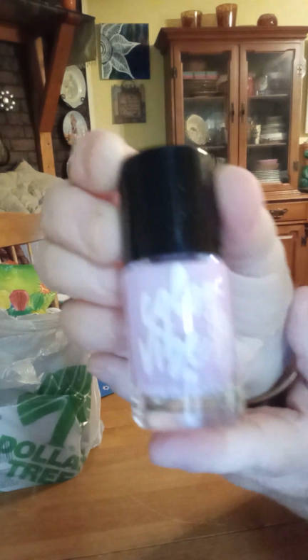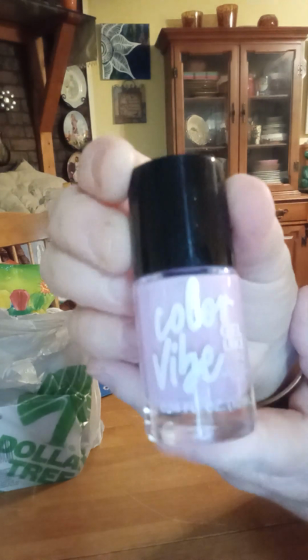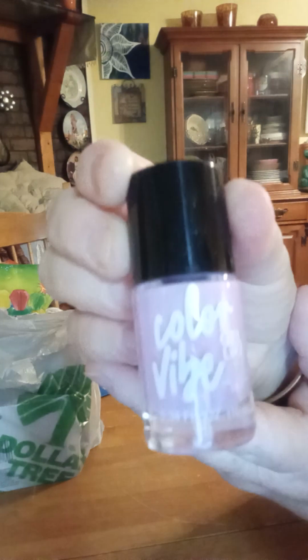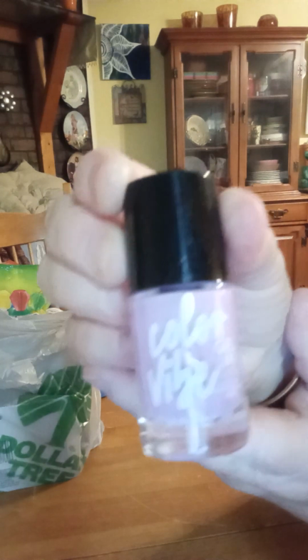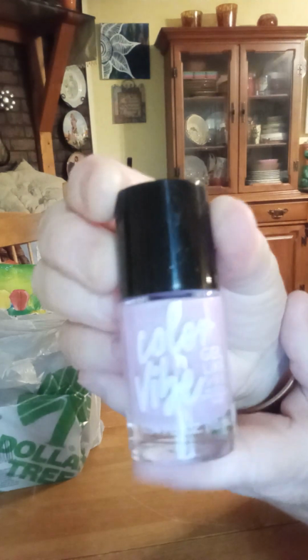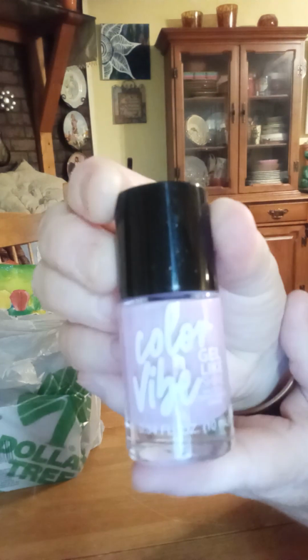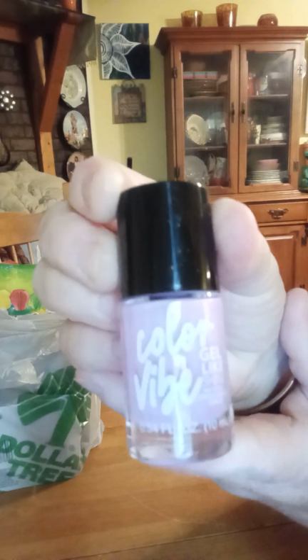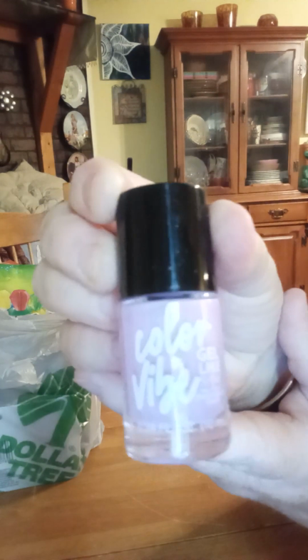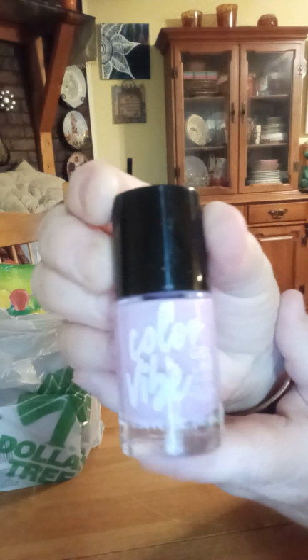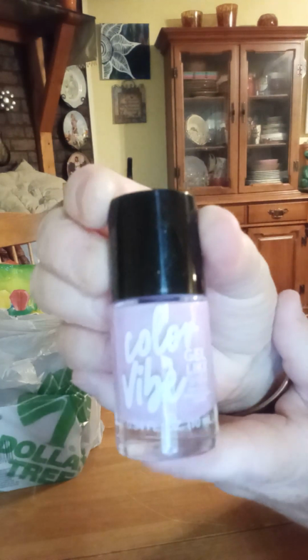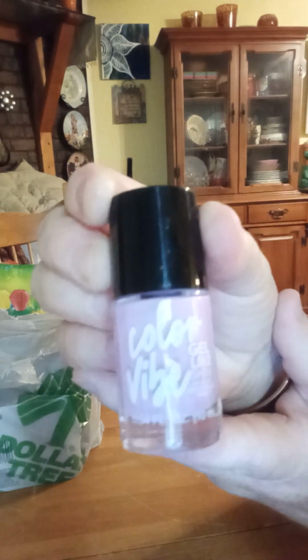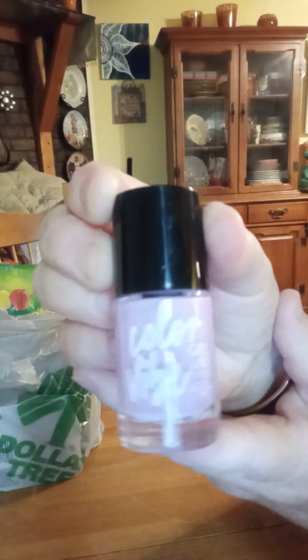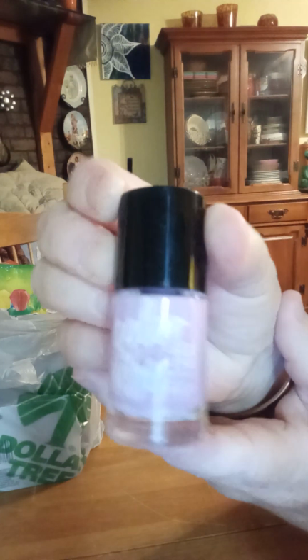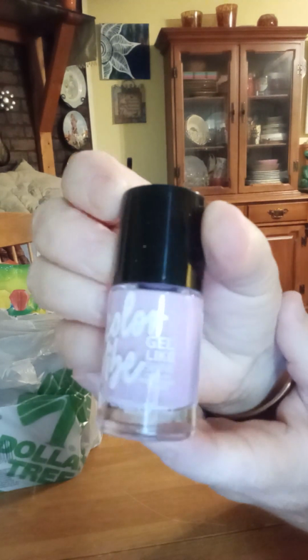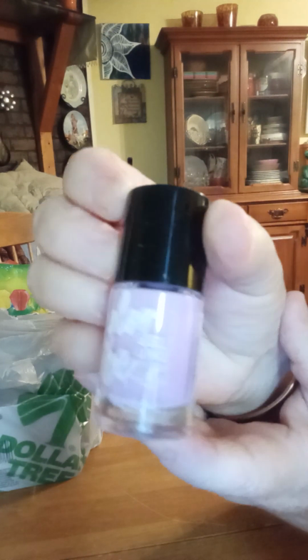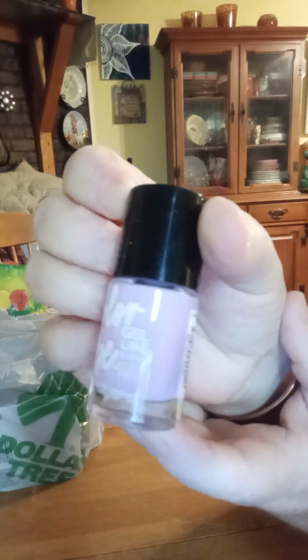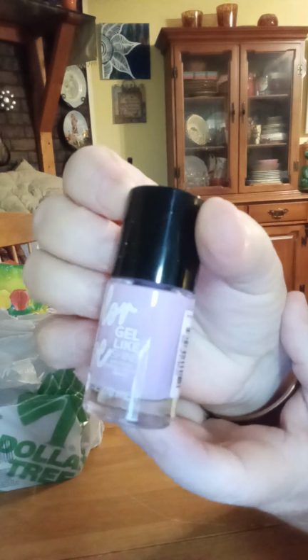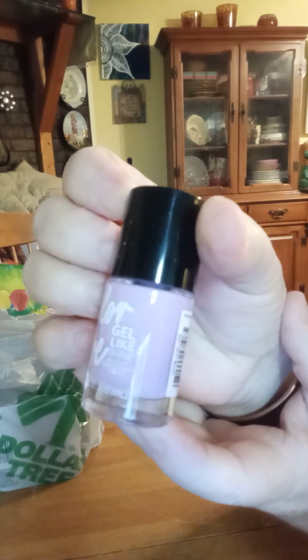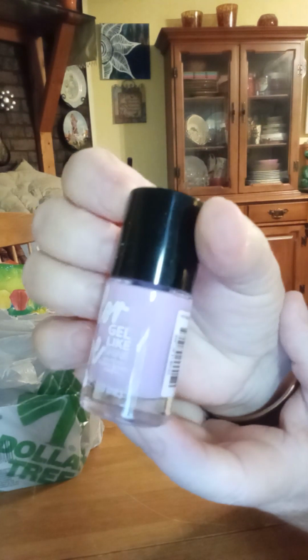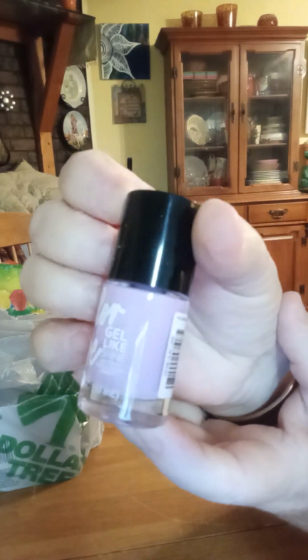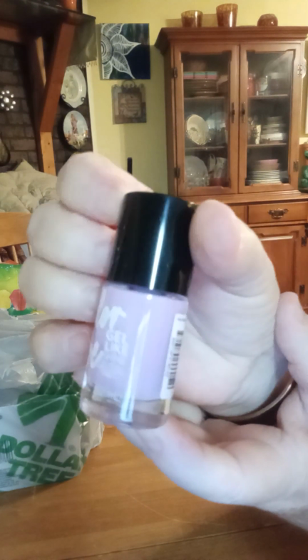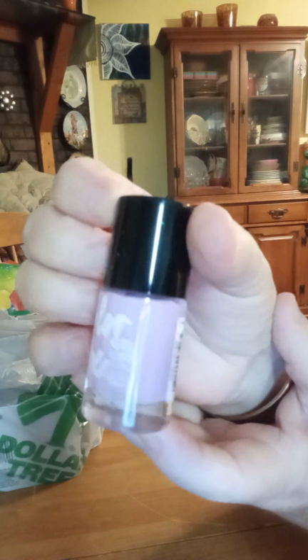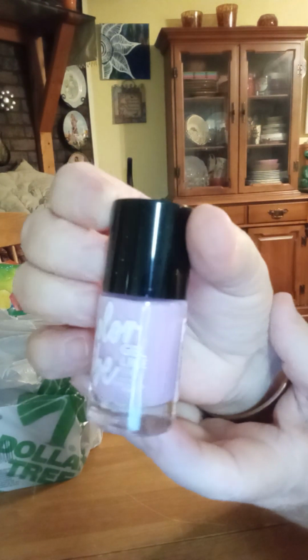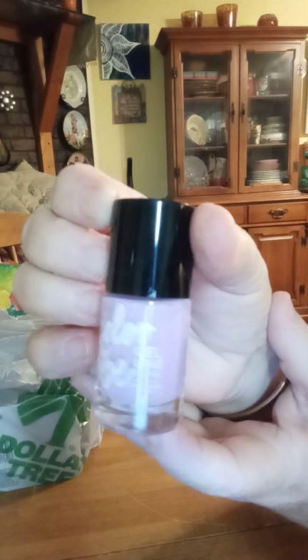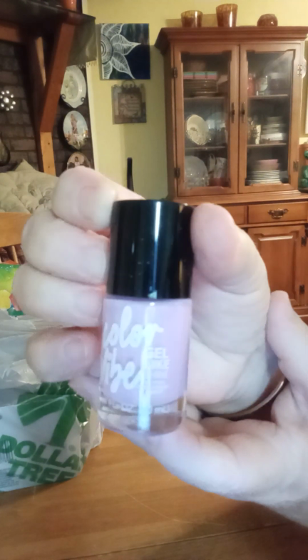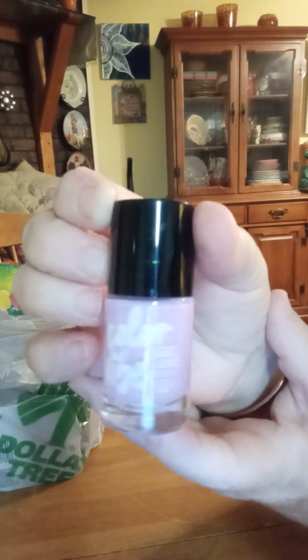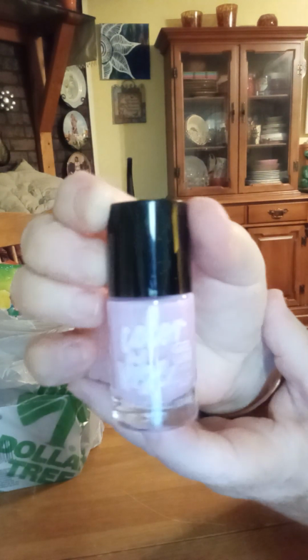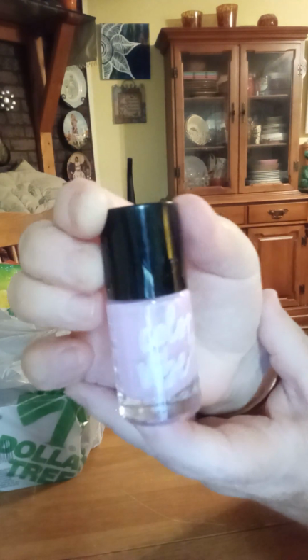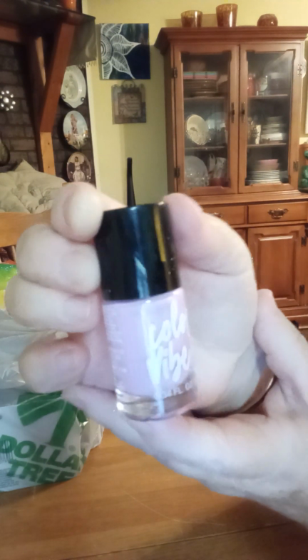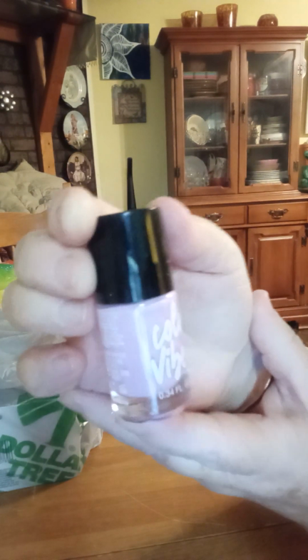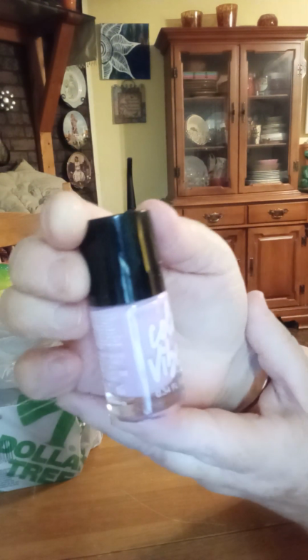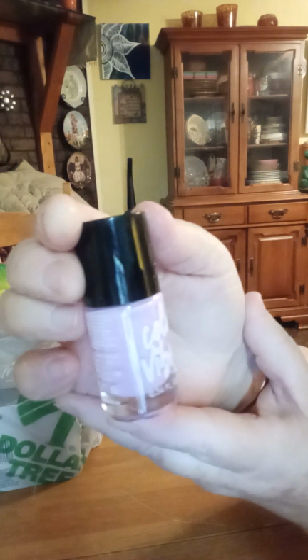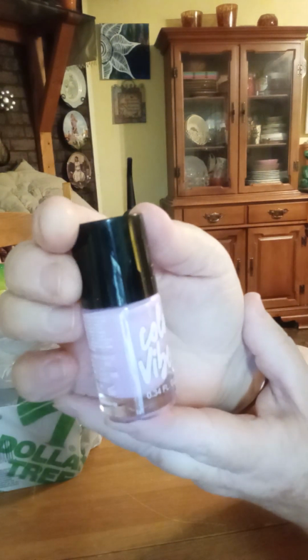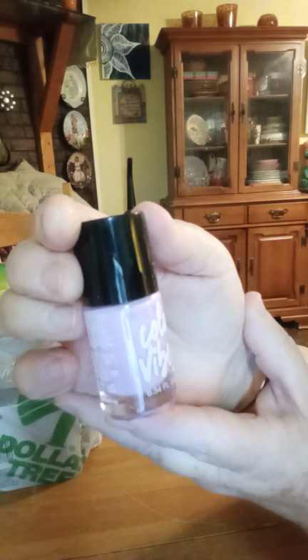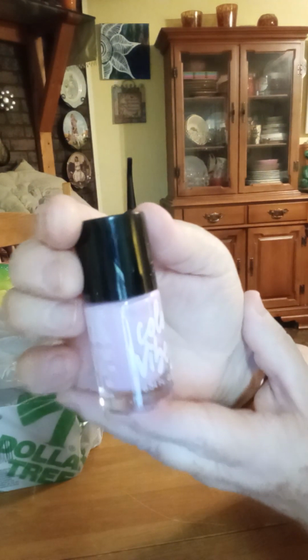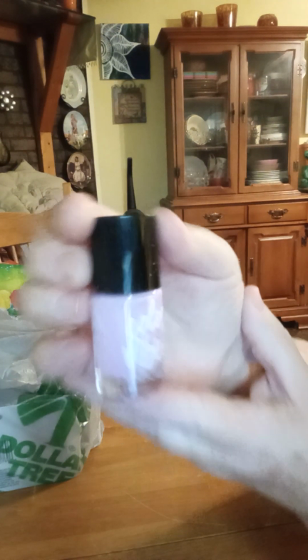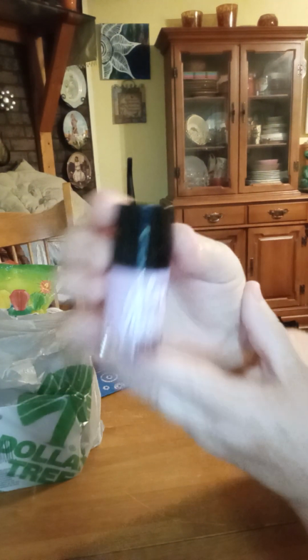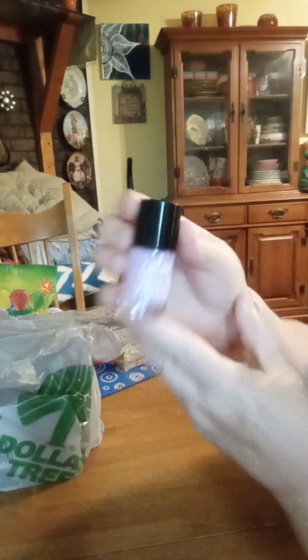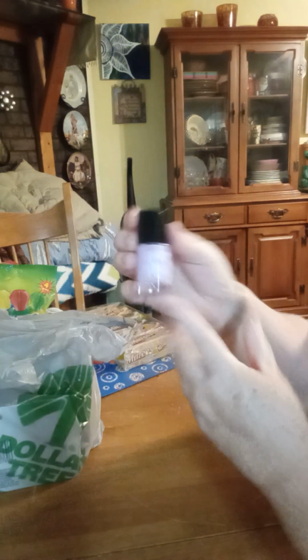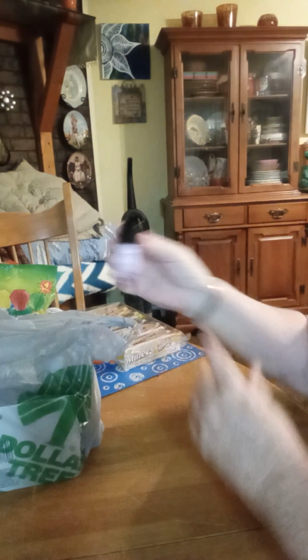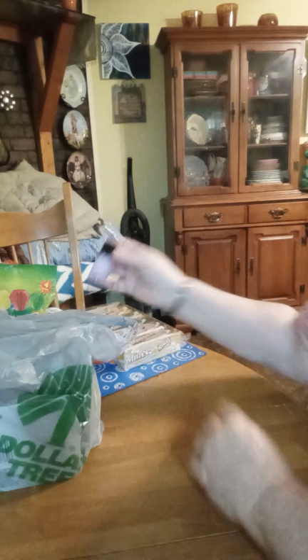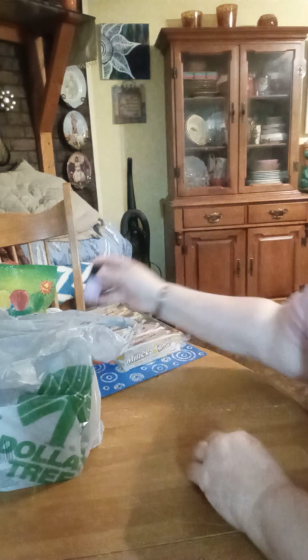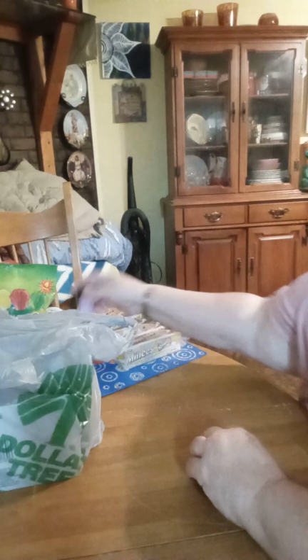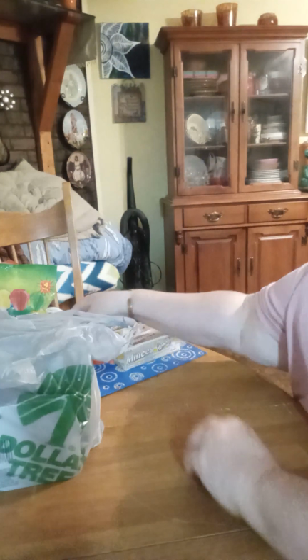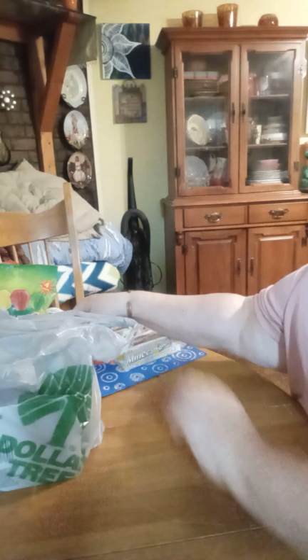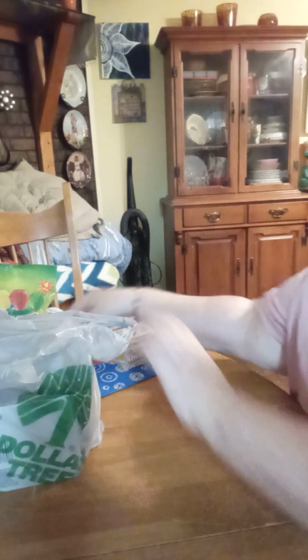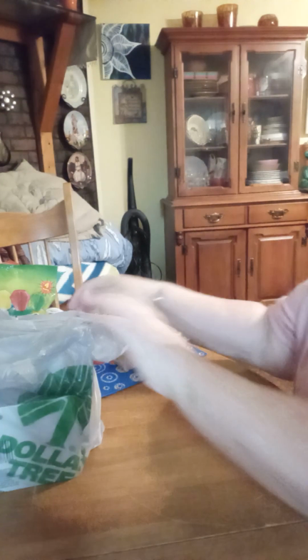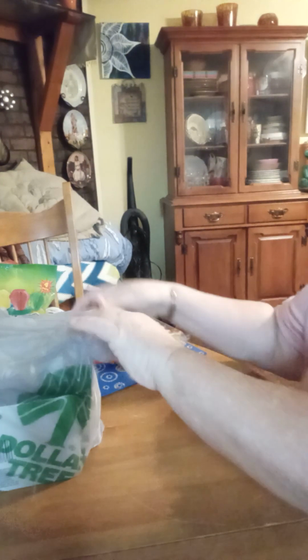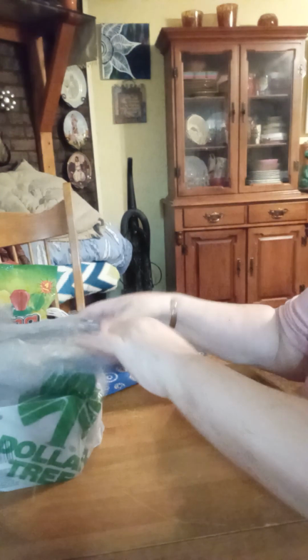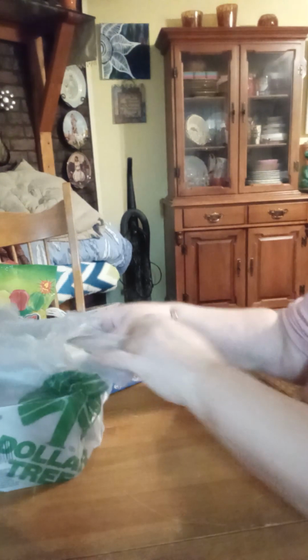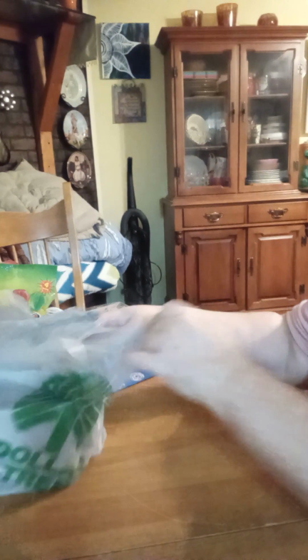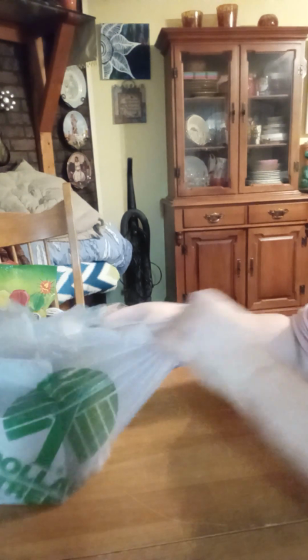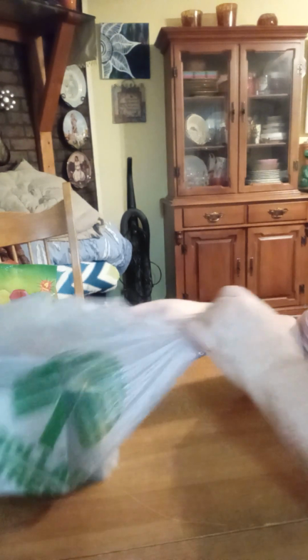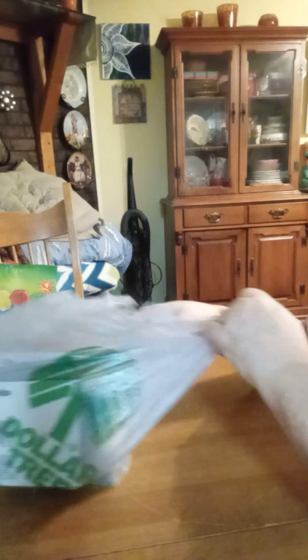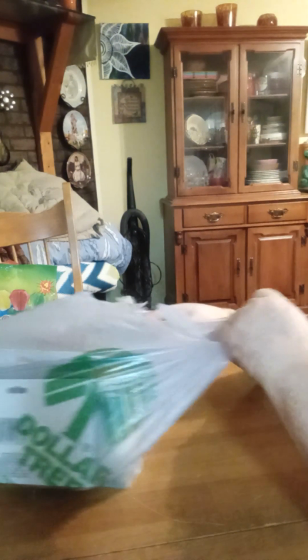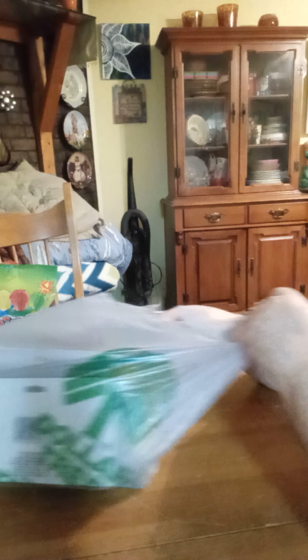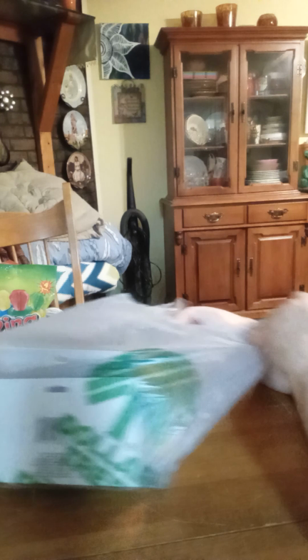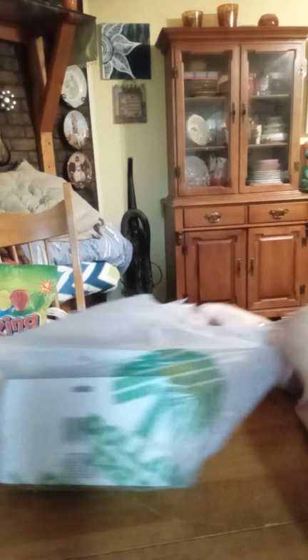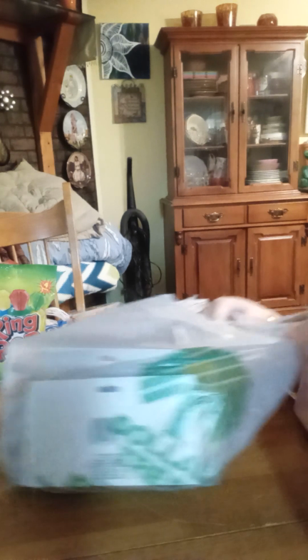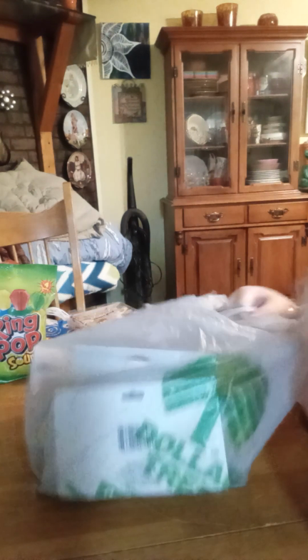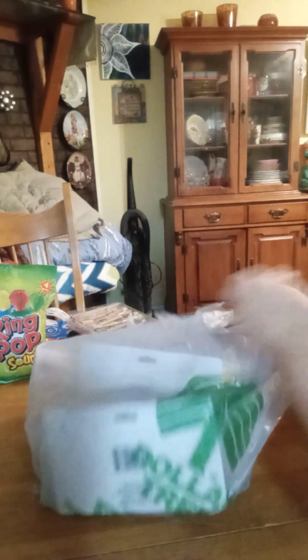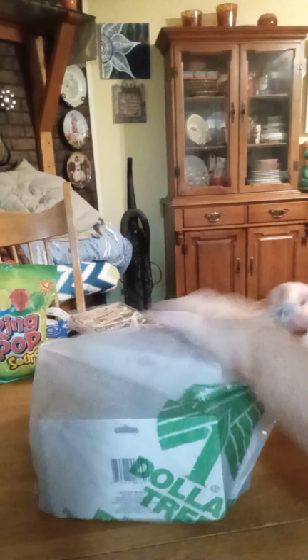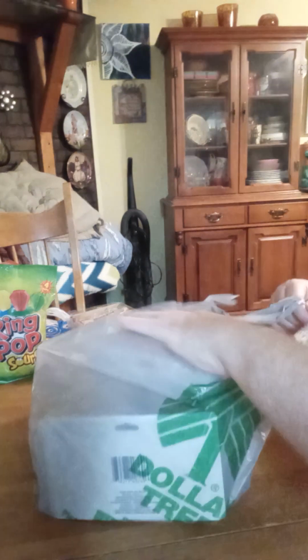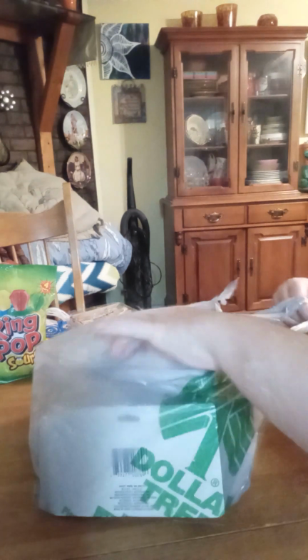And we've got purple nail polish. And for the last bag.